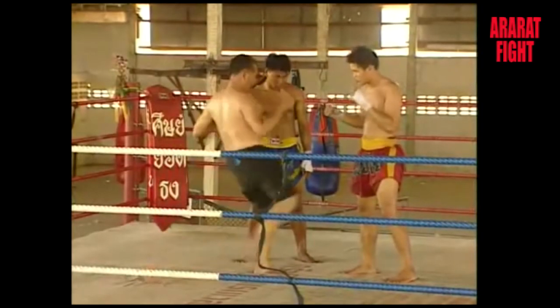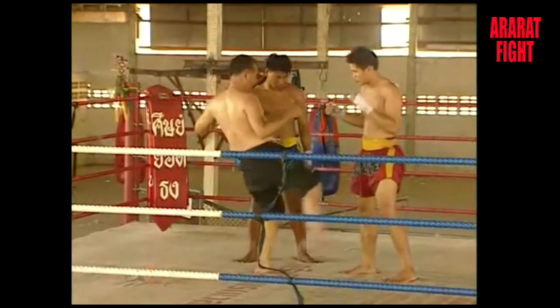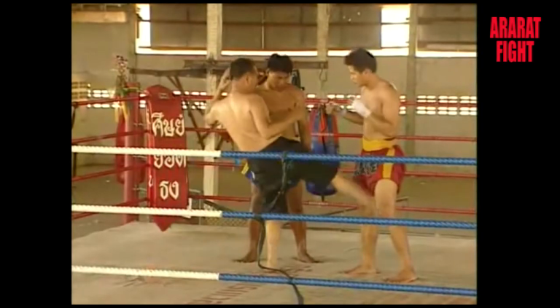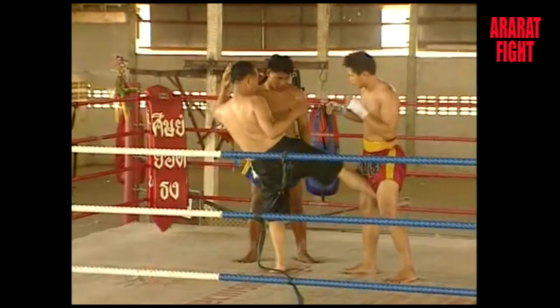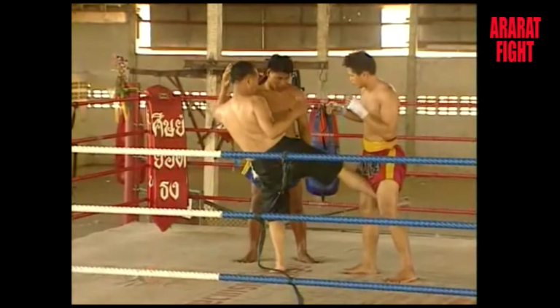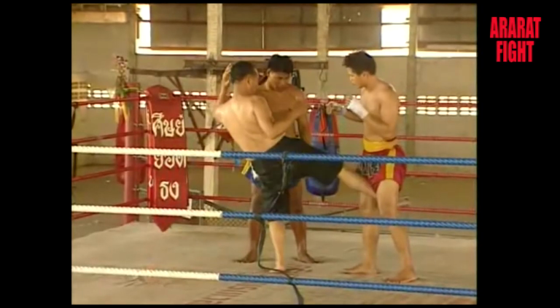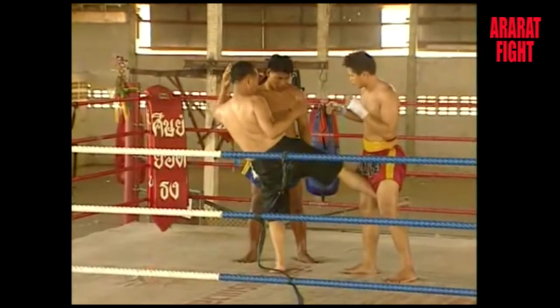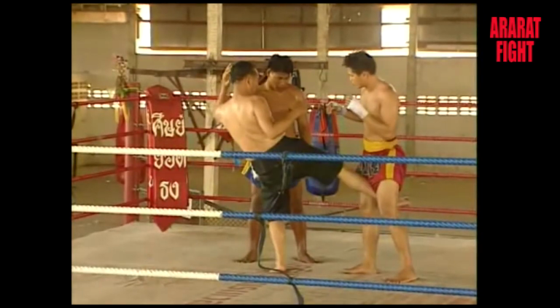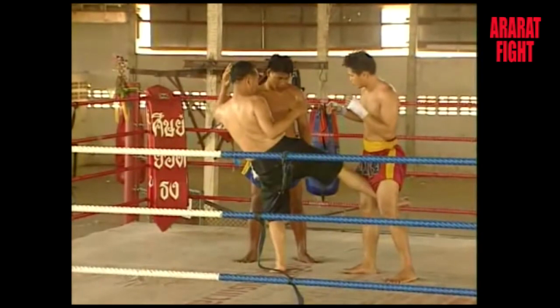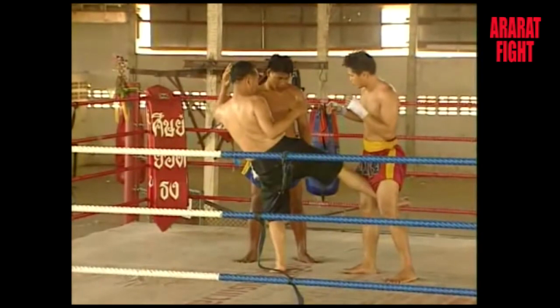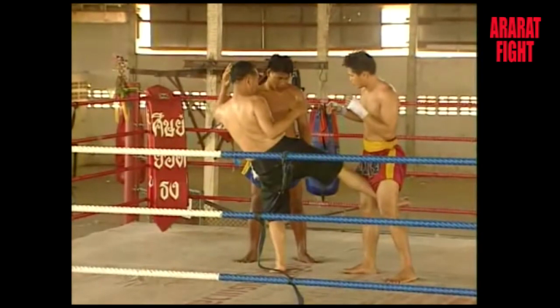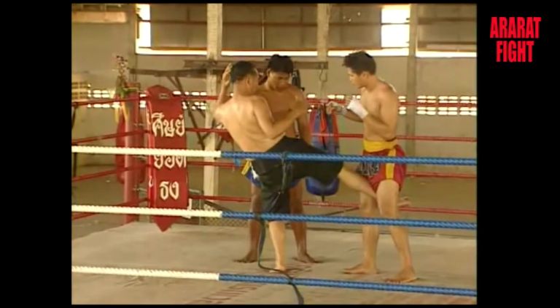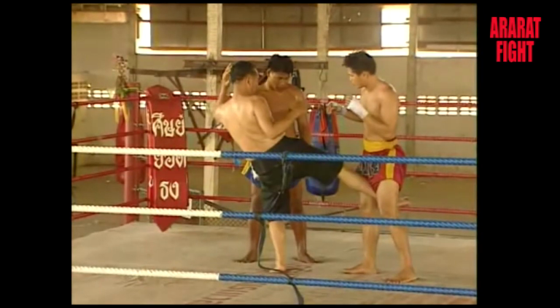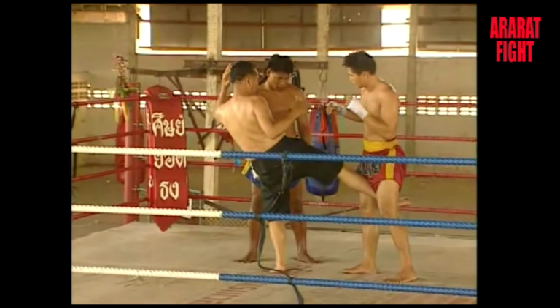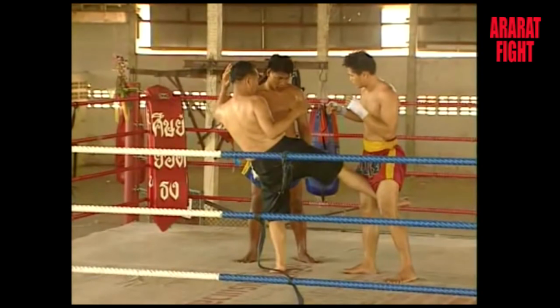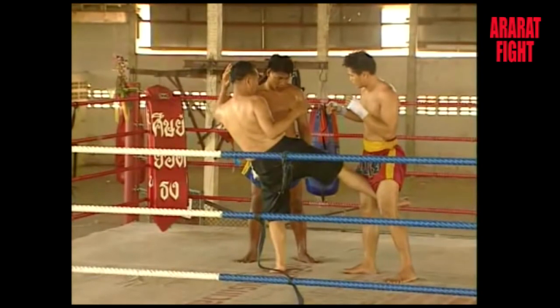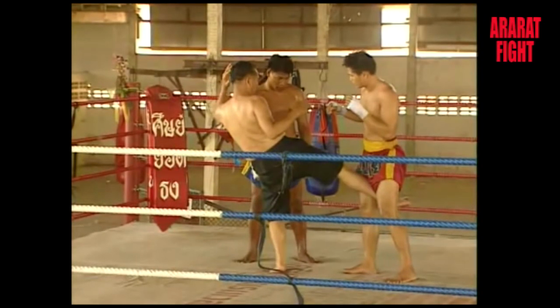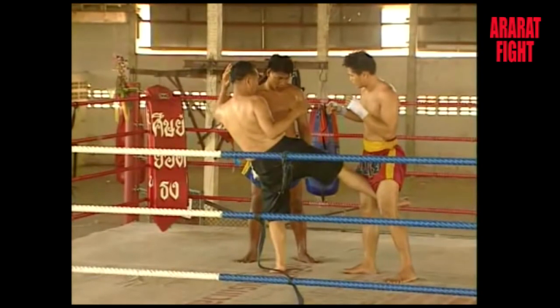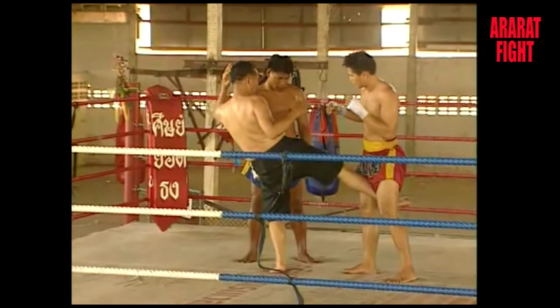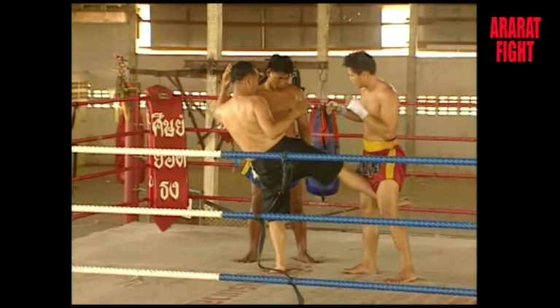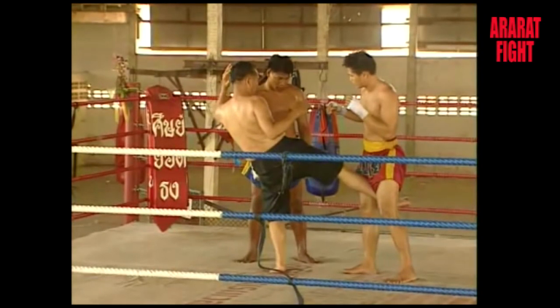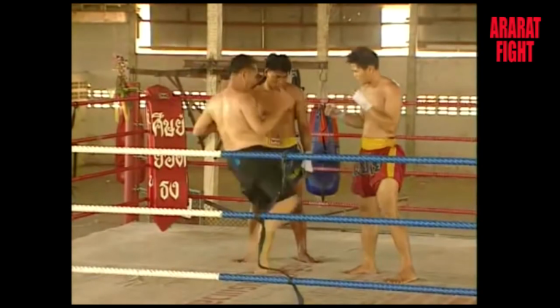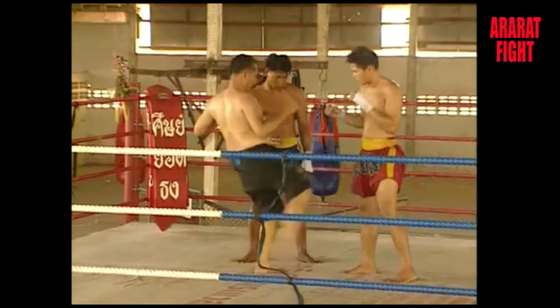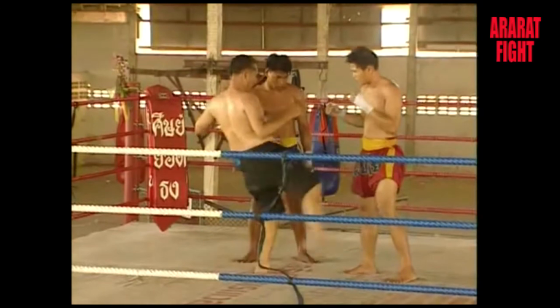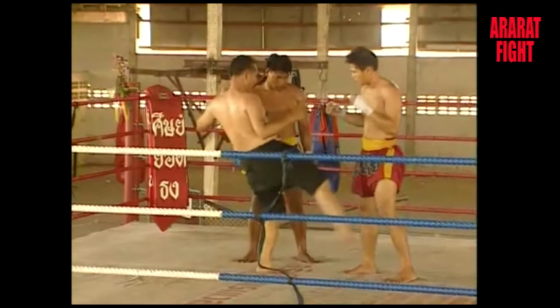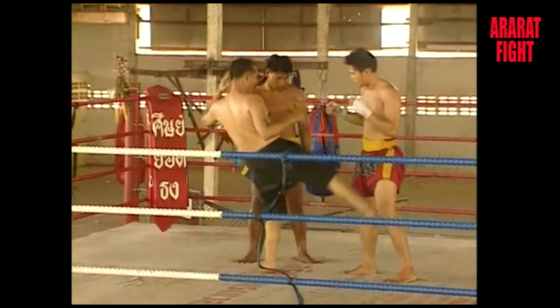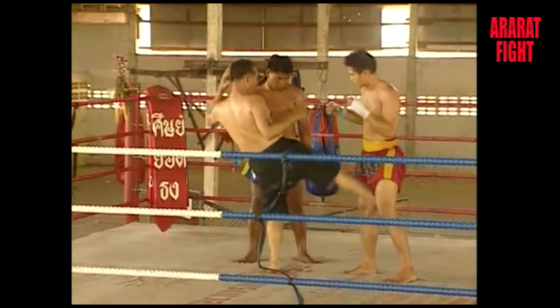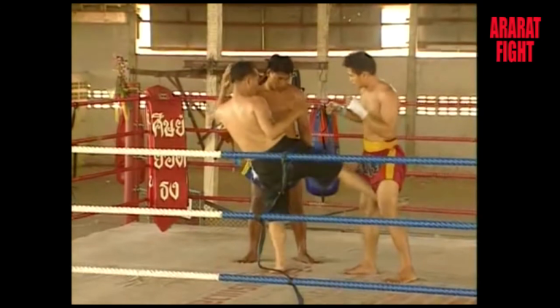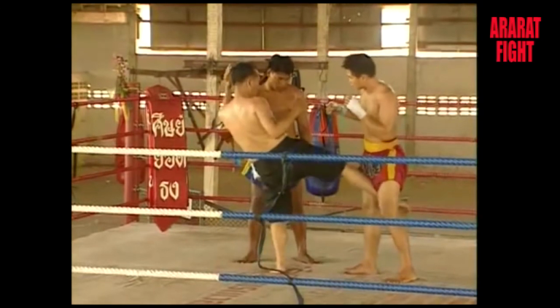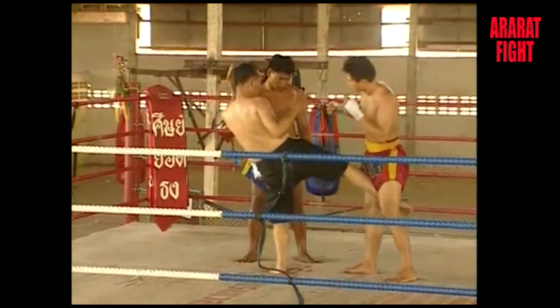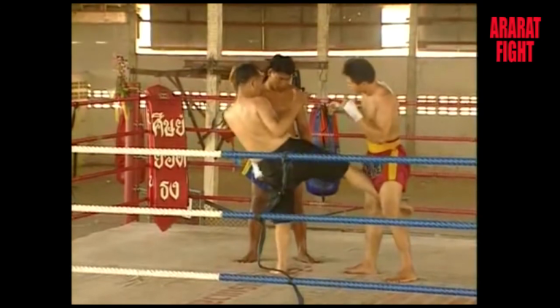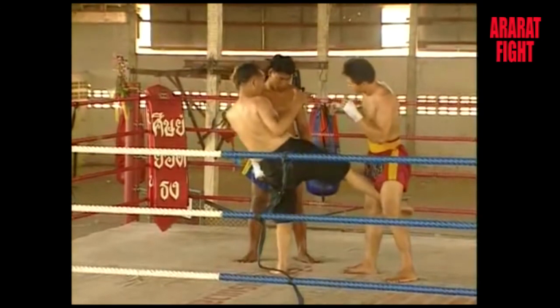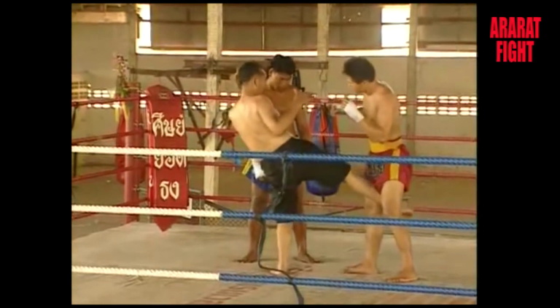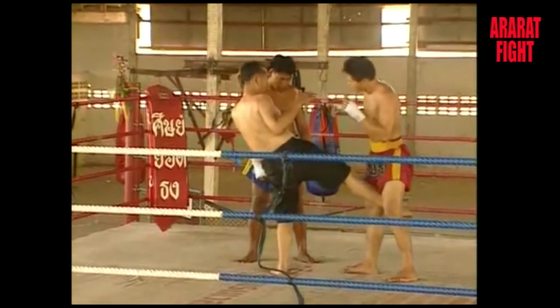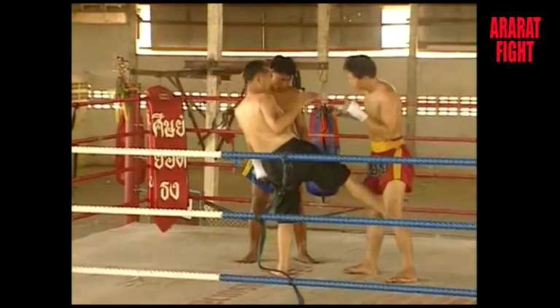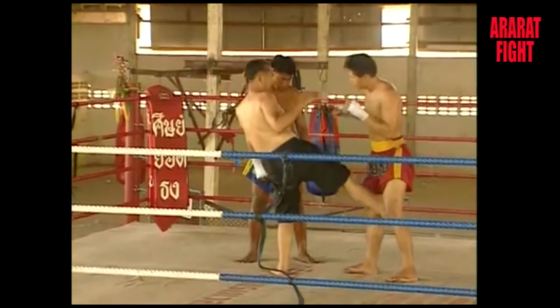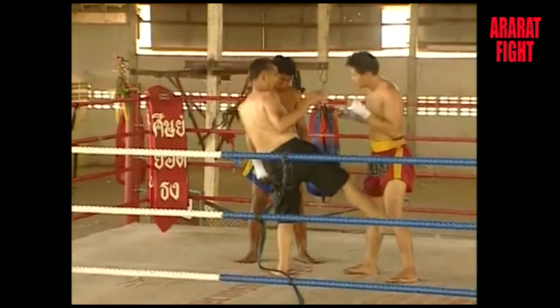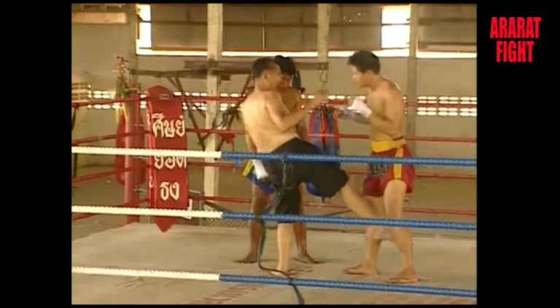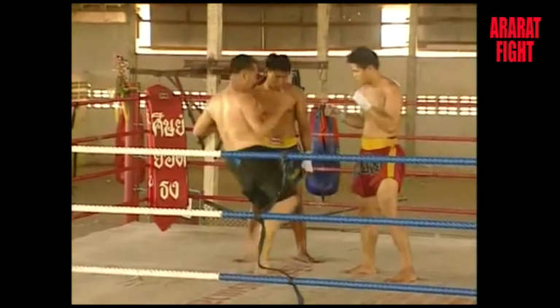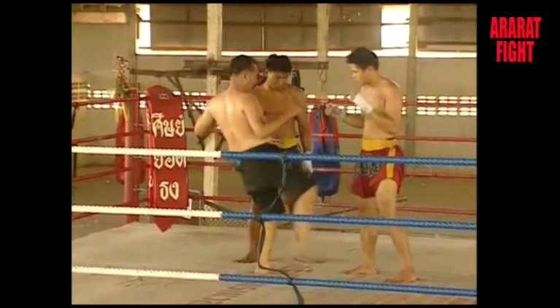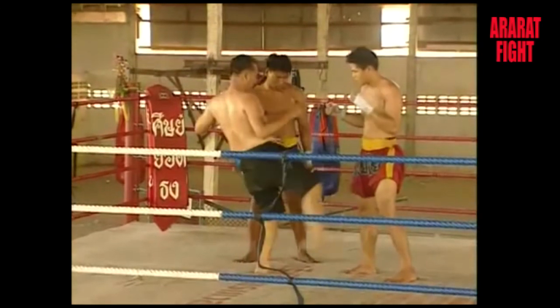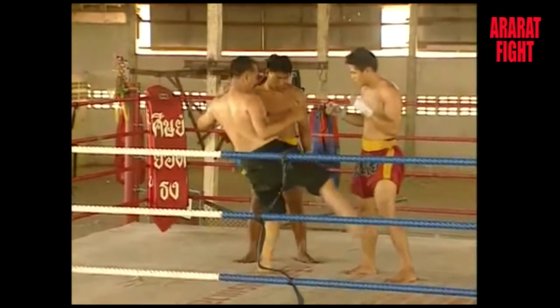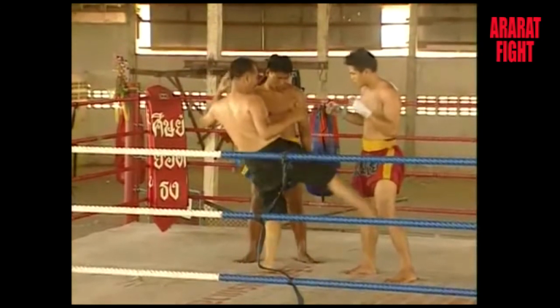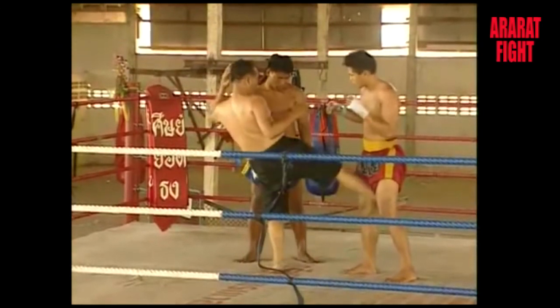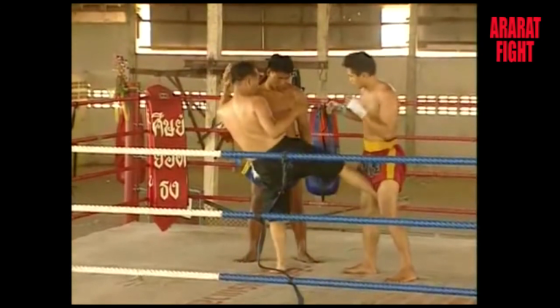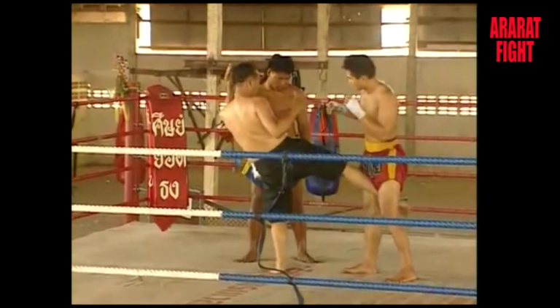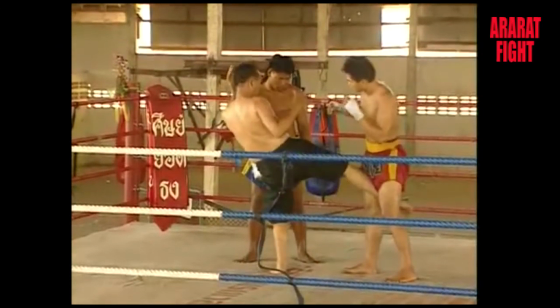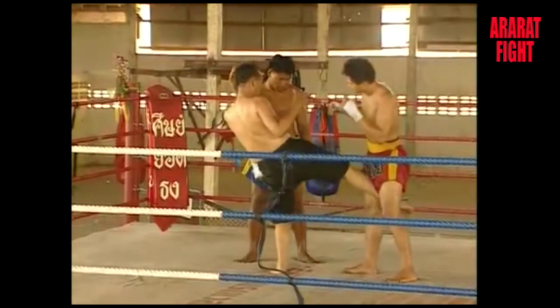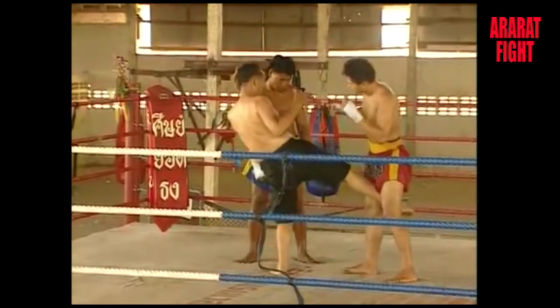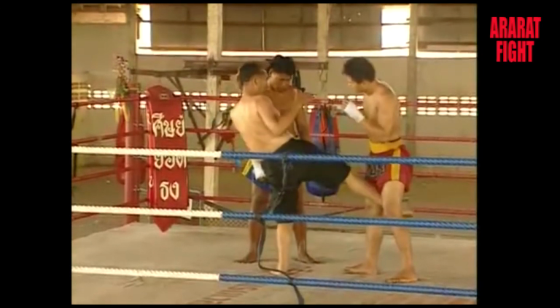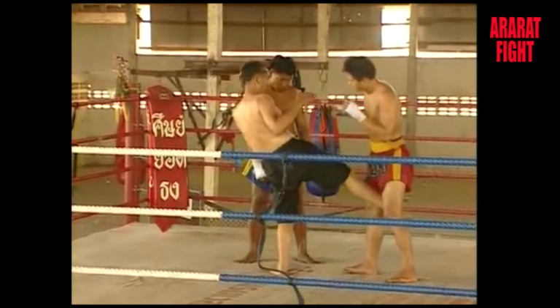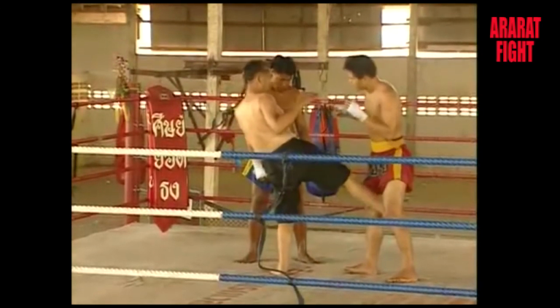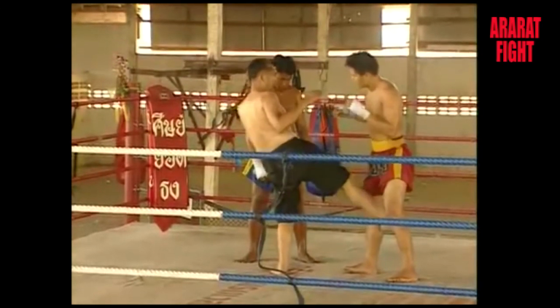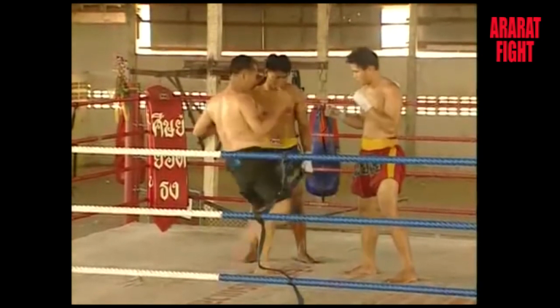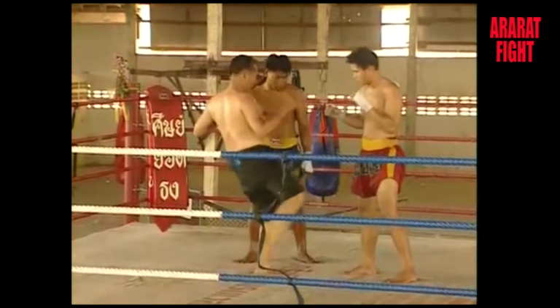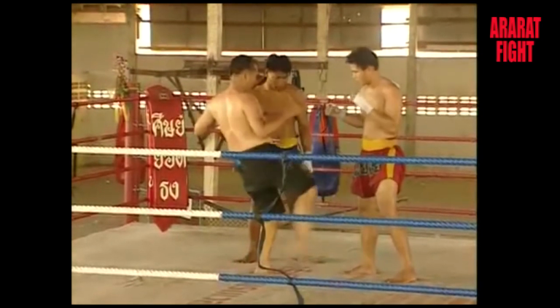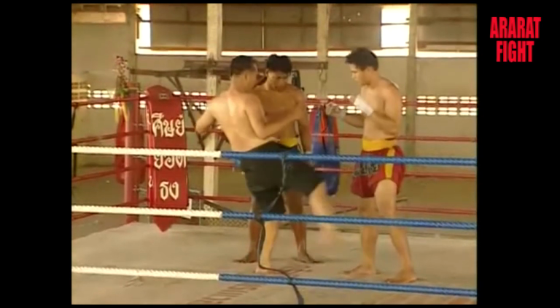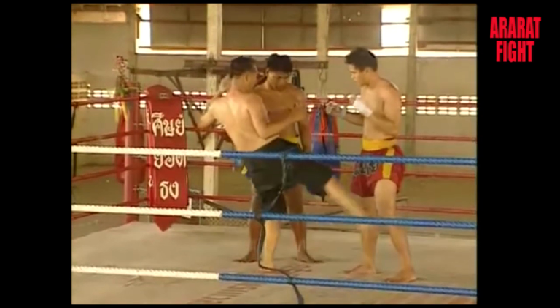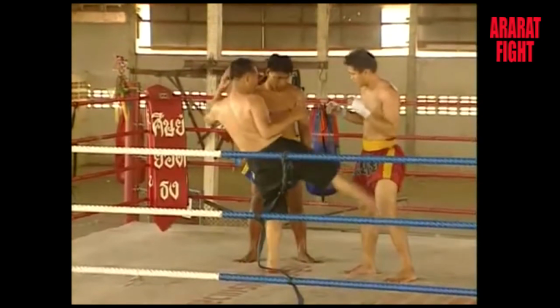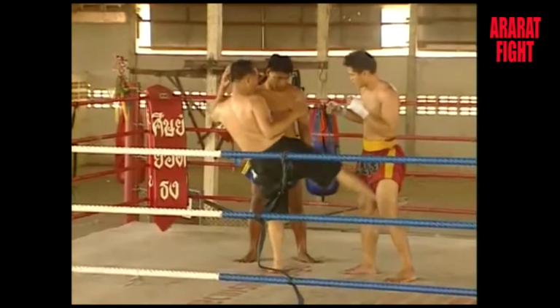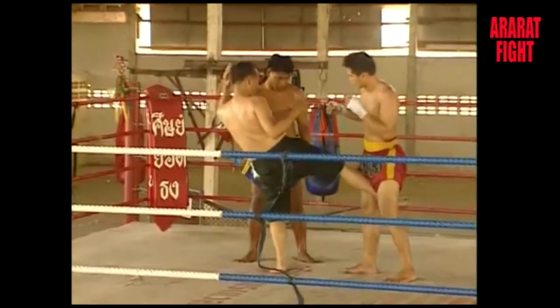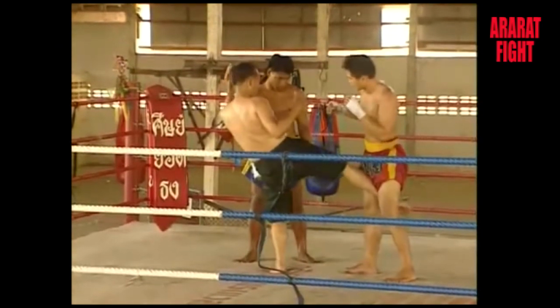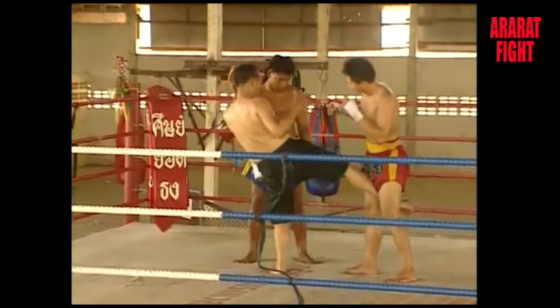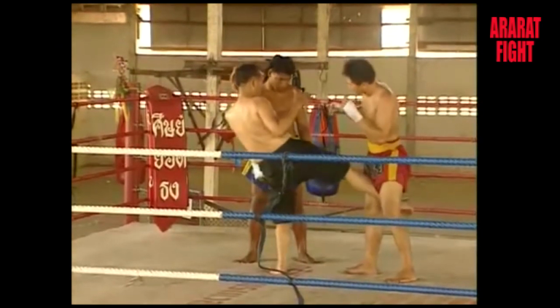The round kick is delivered with the instep or lower shin — usually rather sensitive parts of the leg that have been toughened to an unbelievable degree.